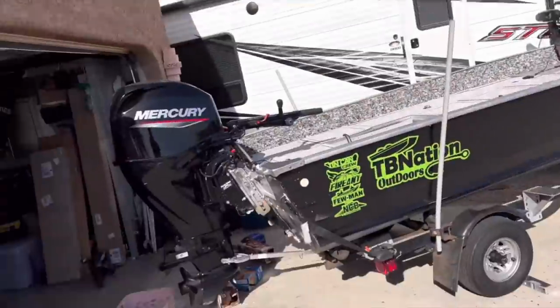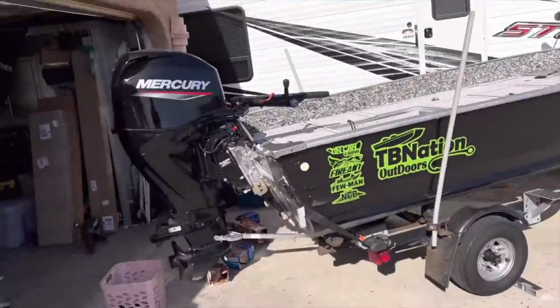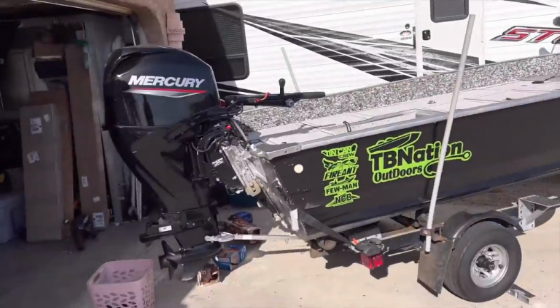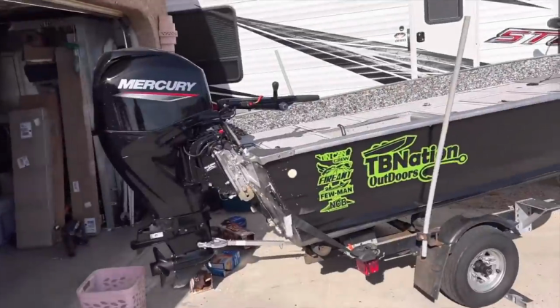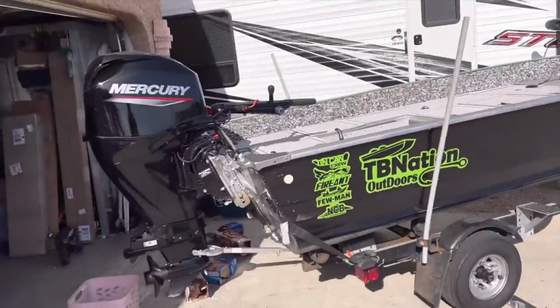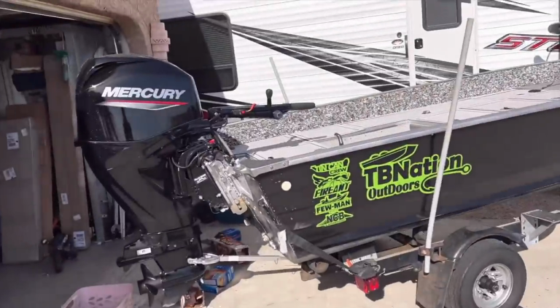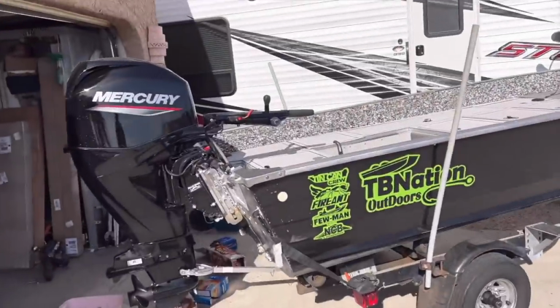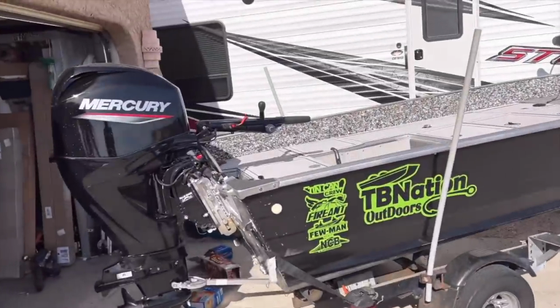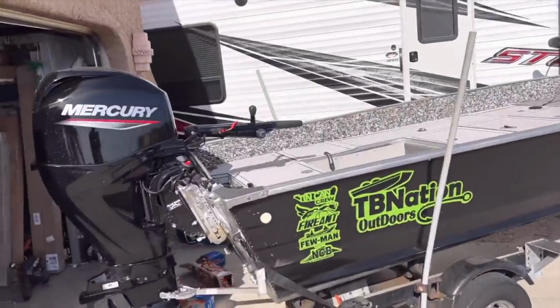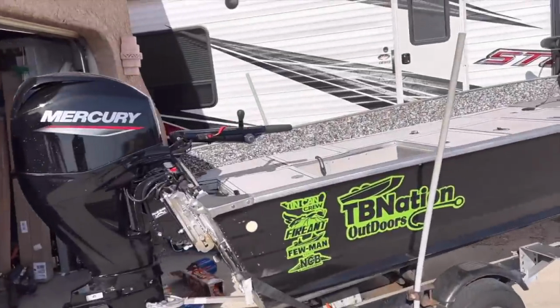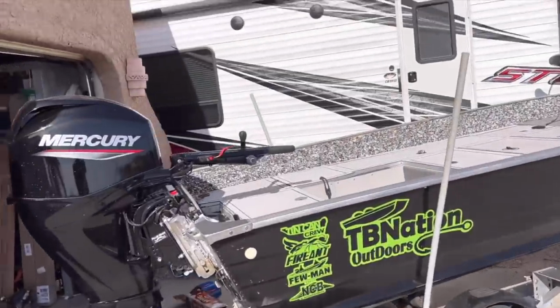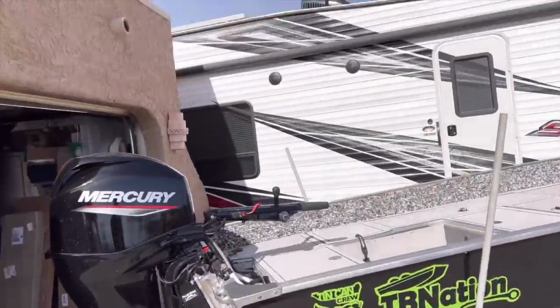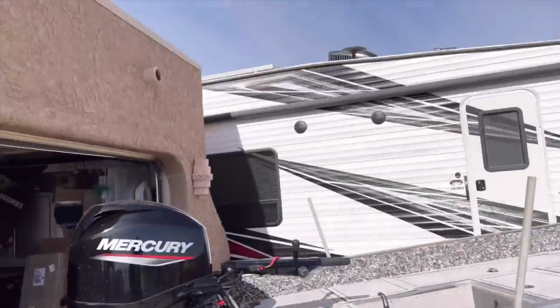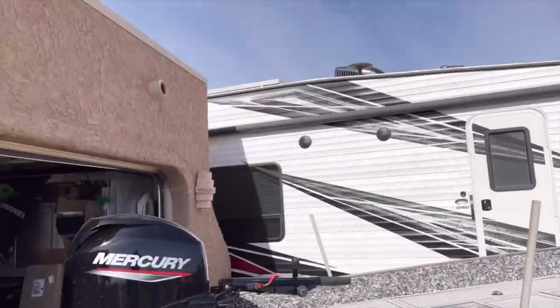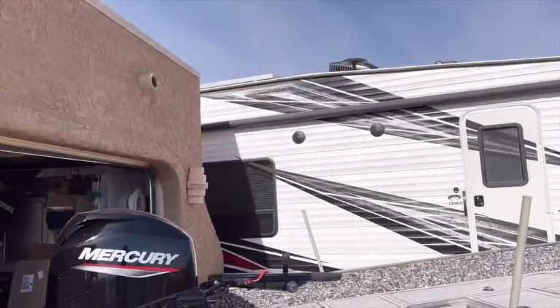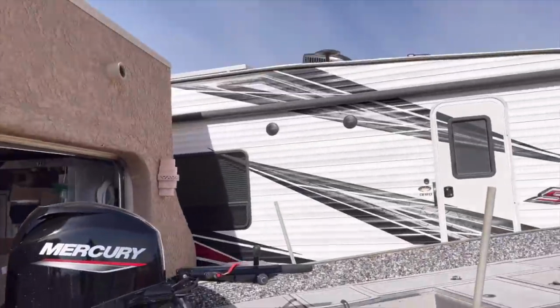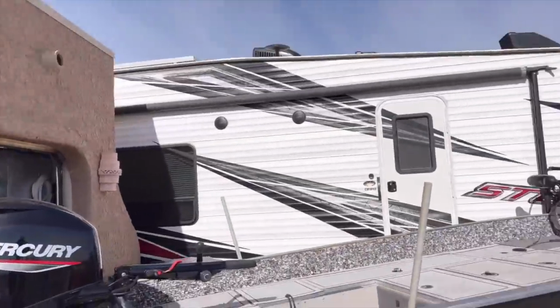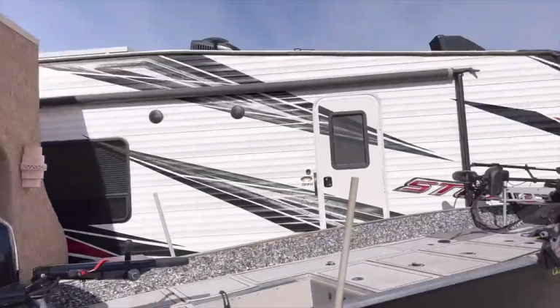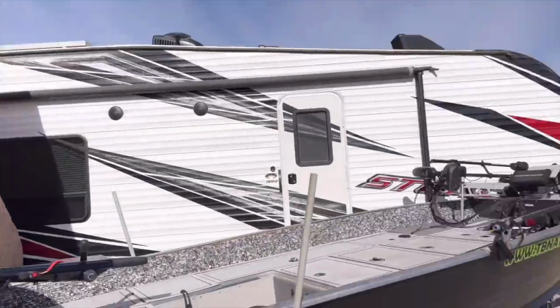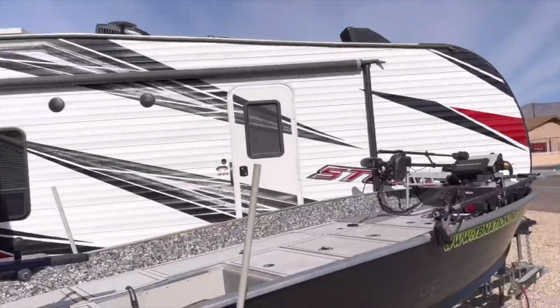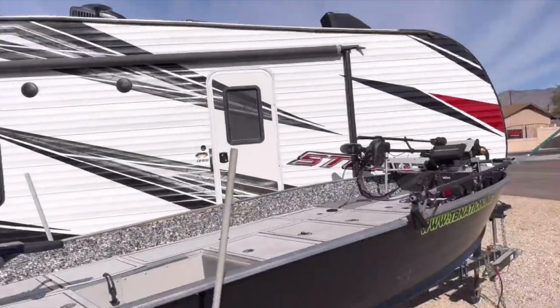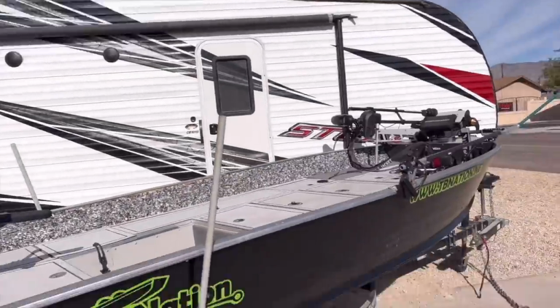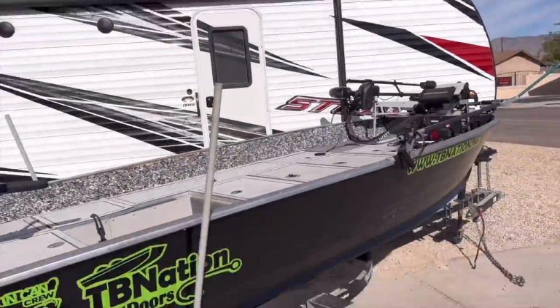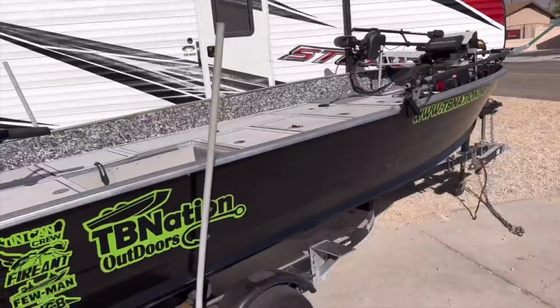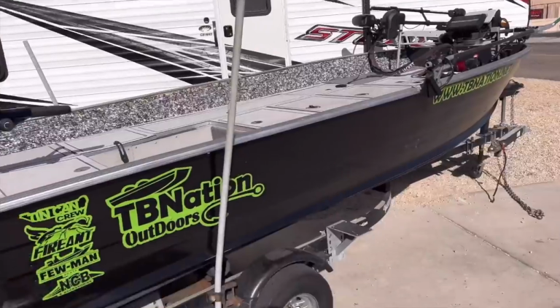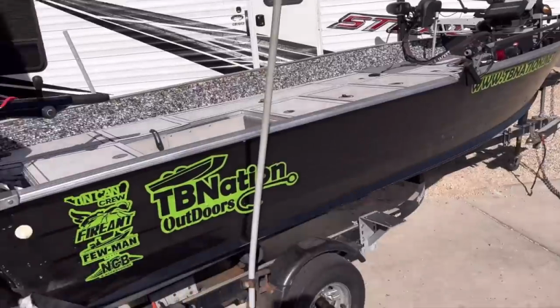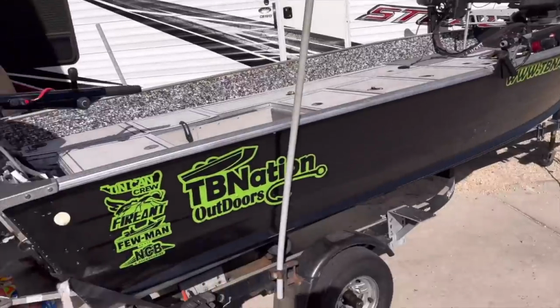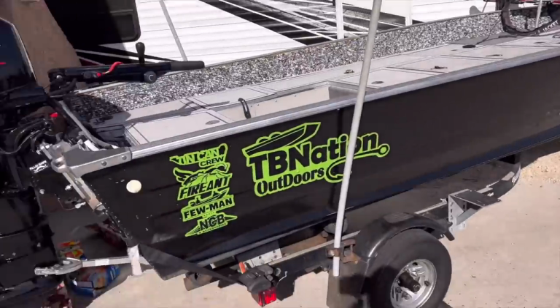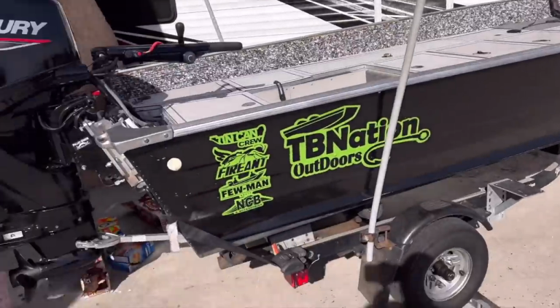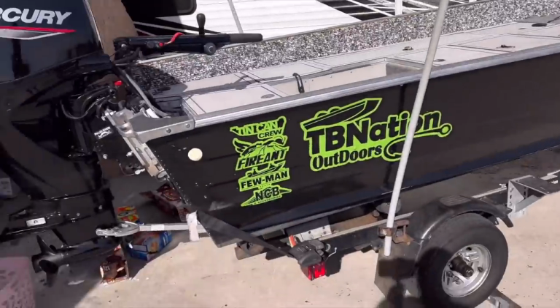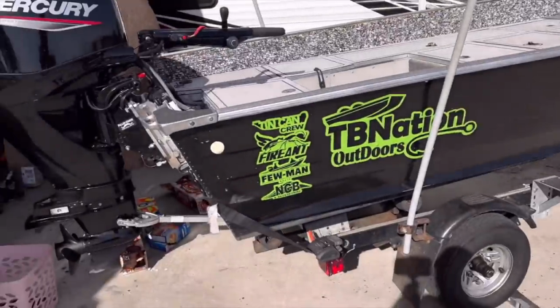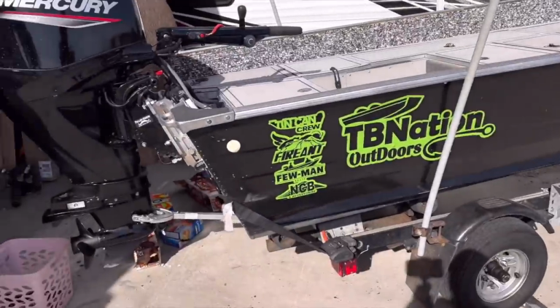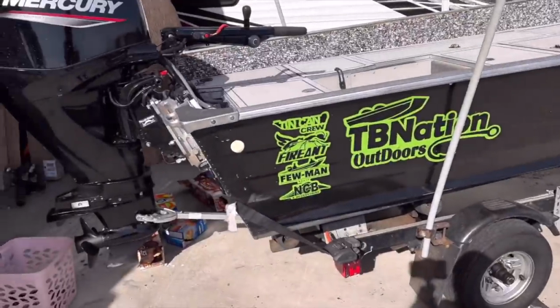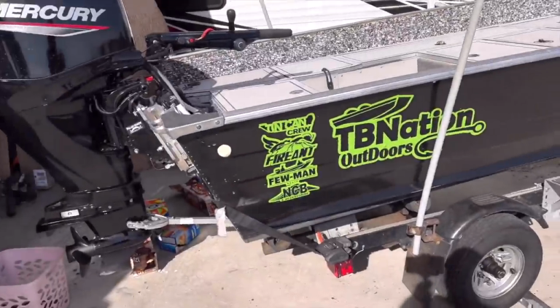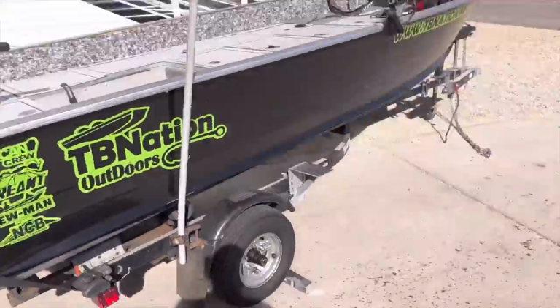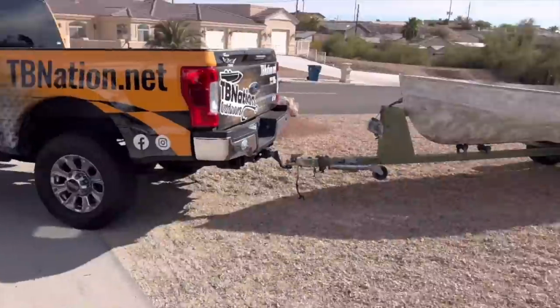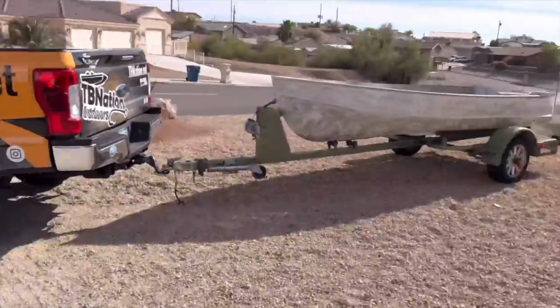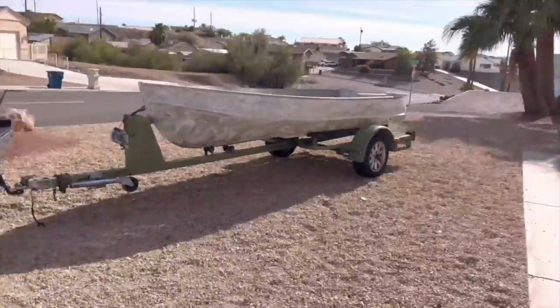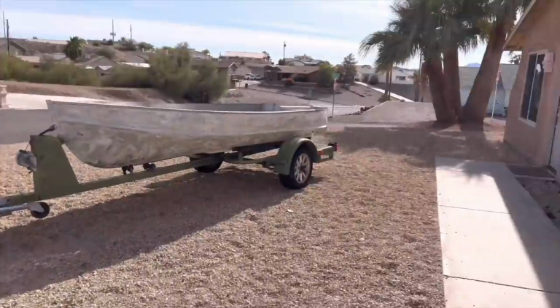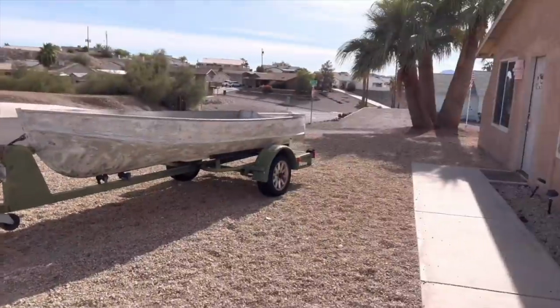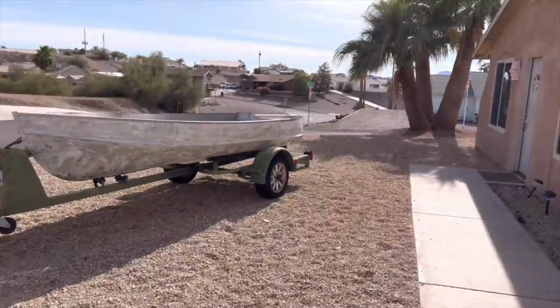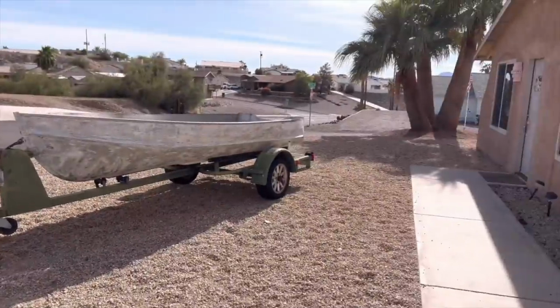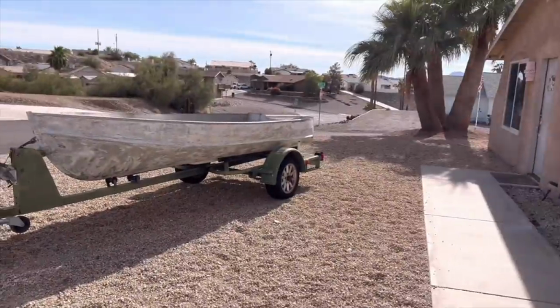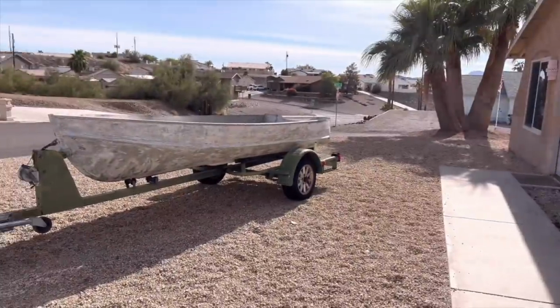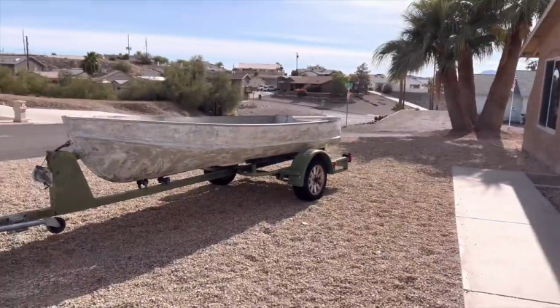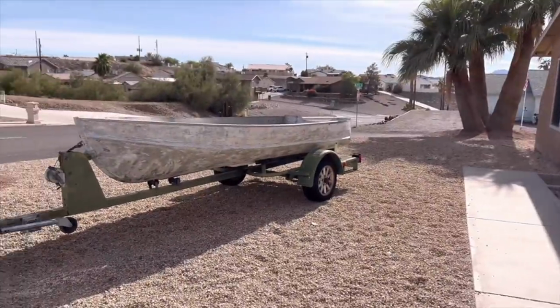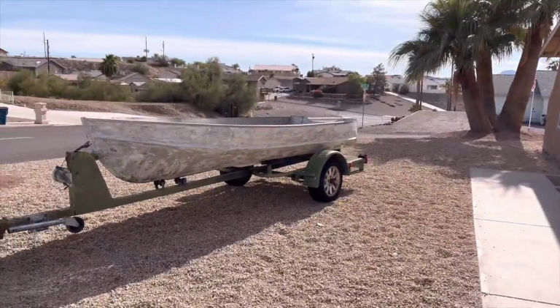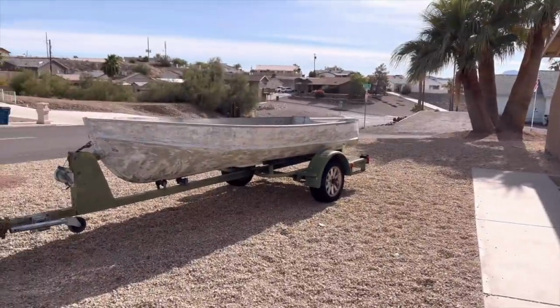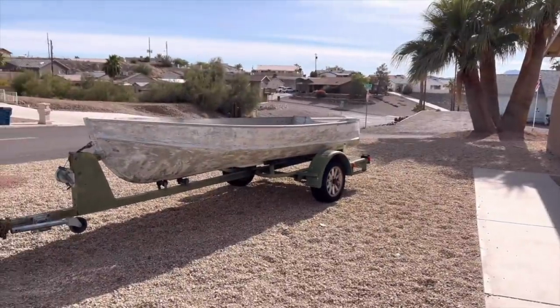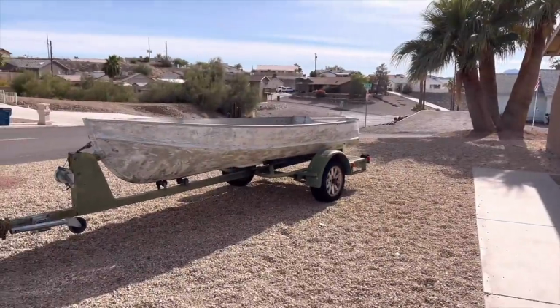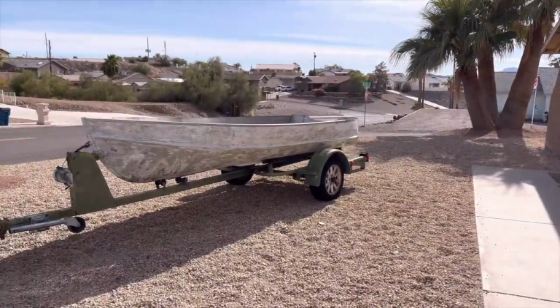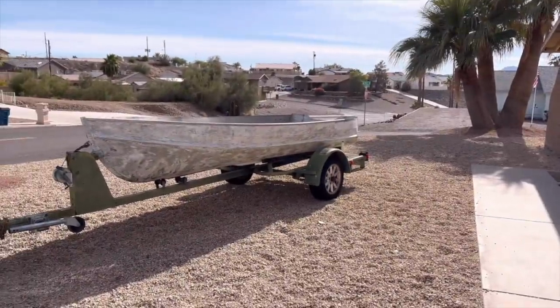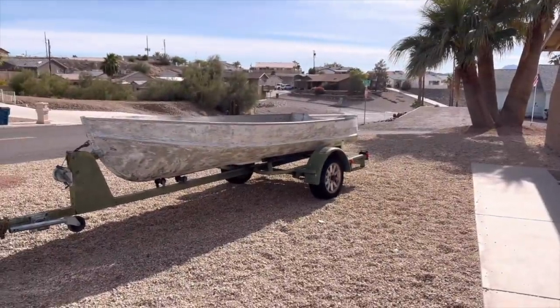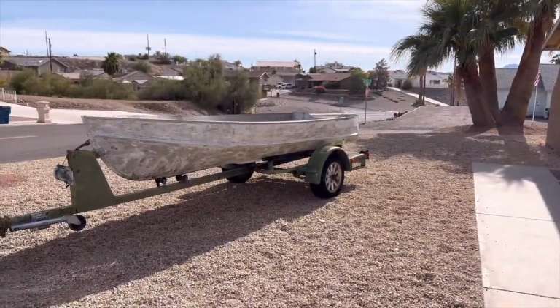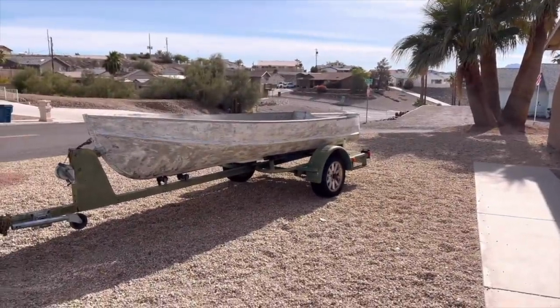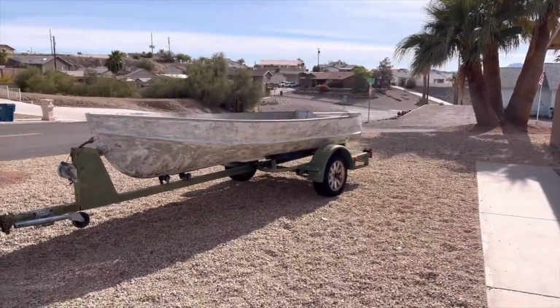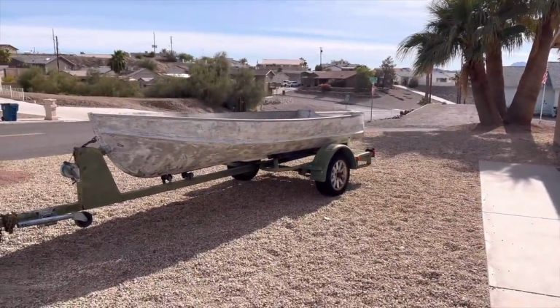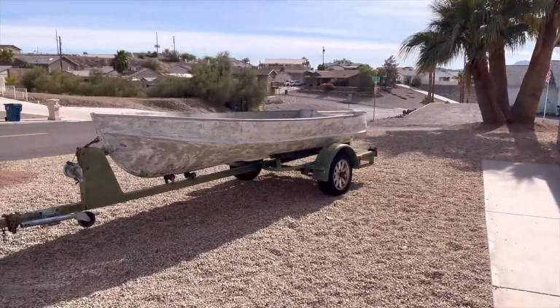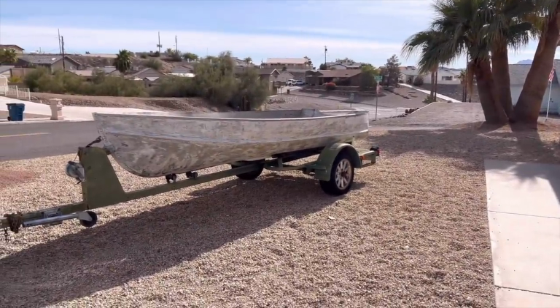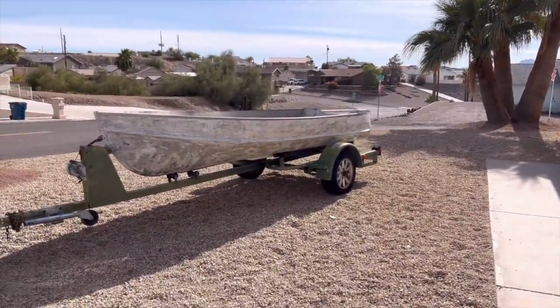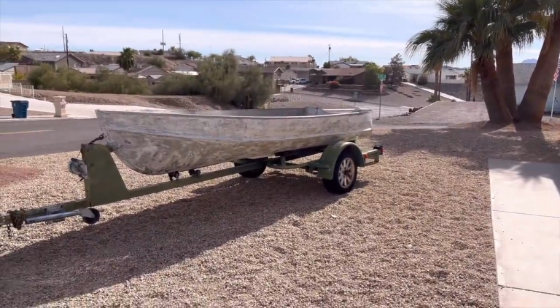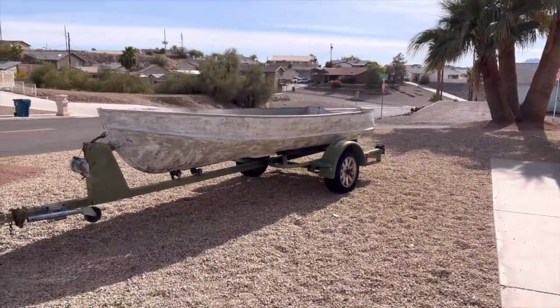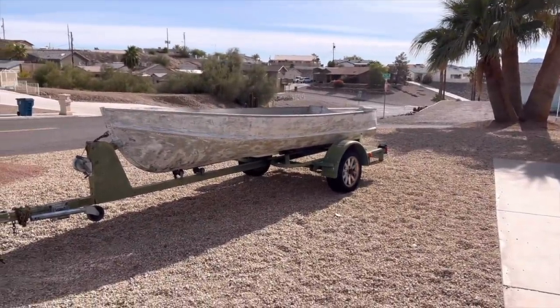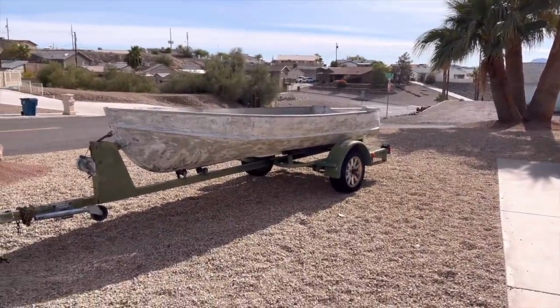So this boat — gotta move my trailer and move the boat. This is gonna have to have a workspace. I need a bigger house.